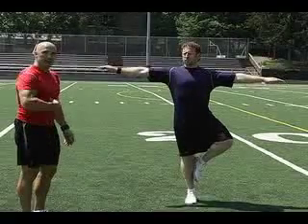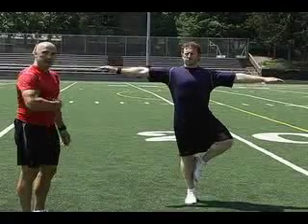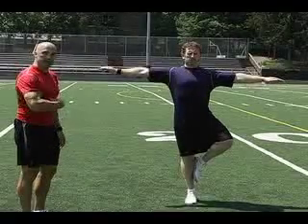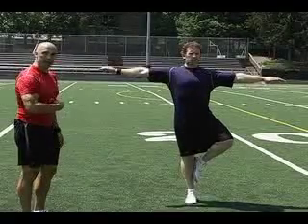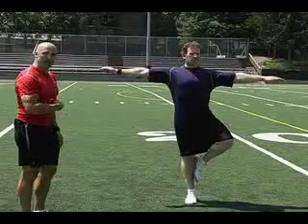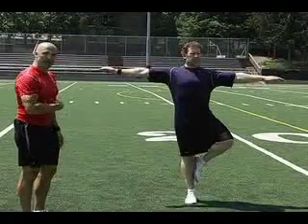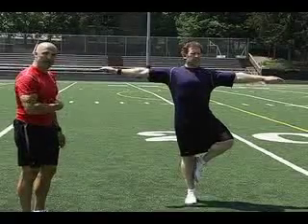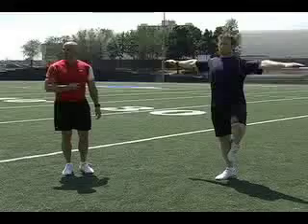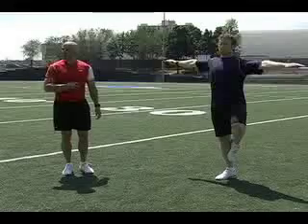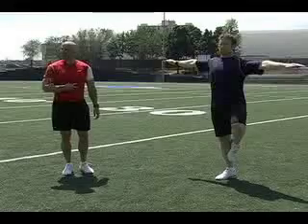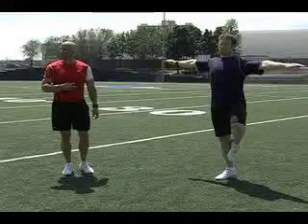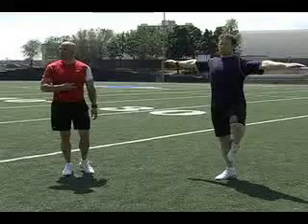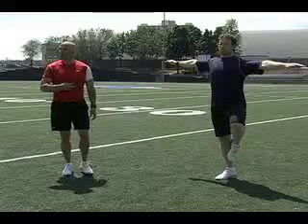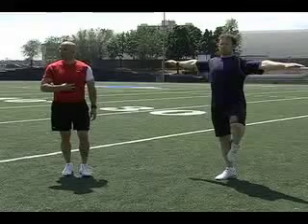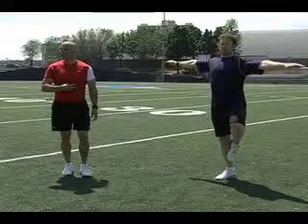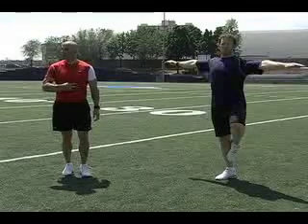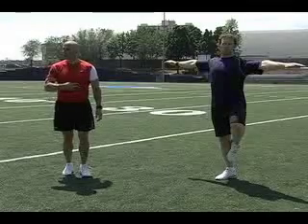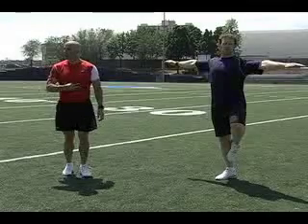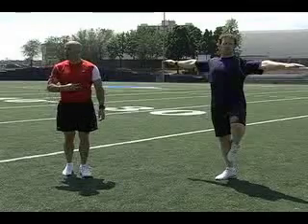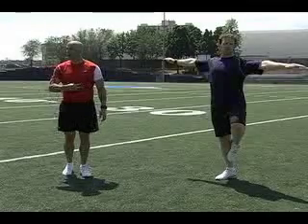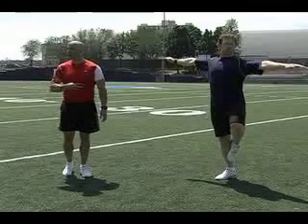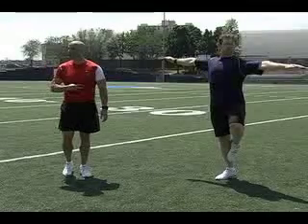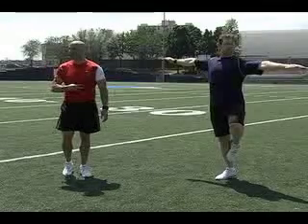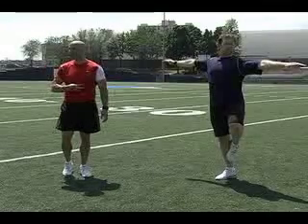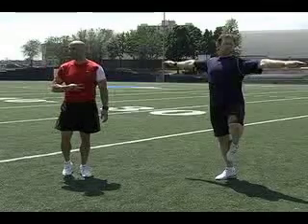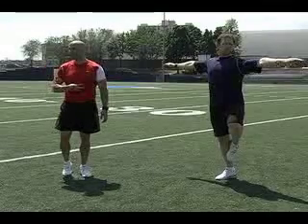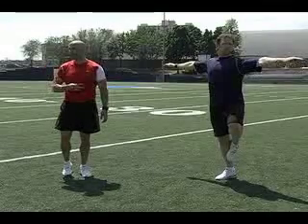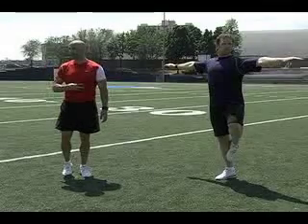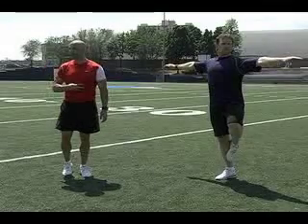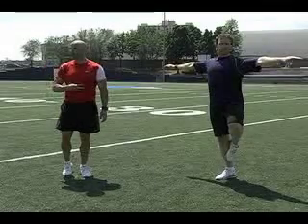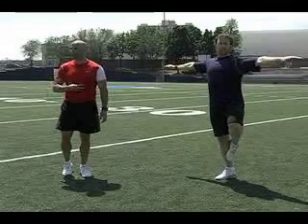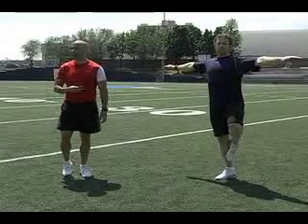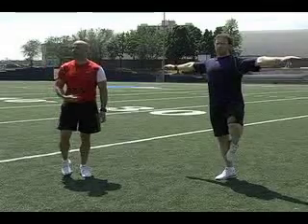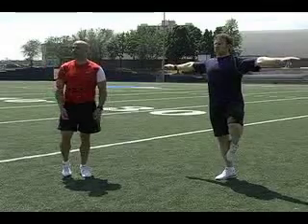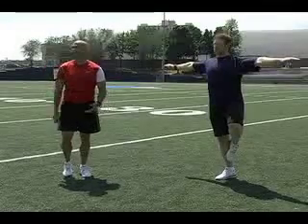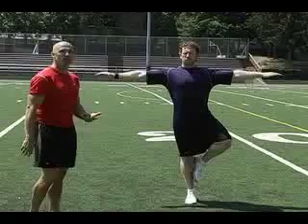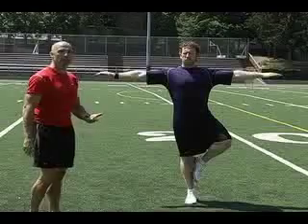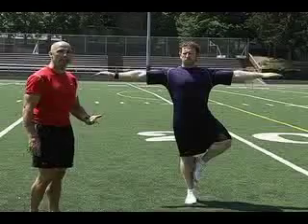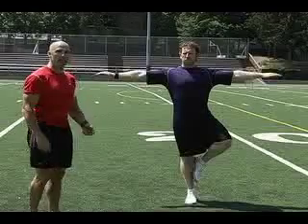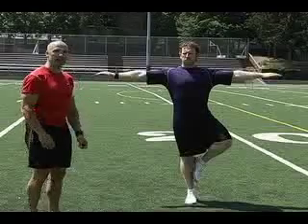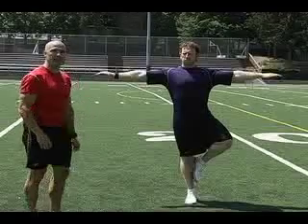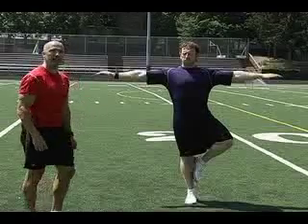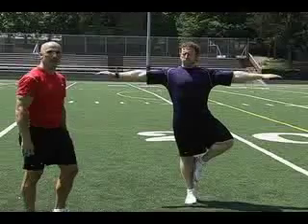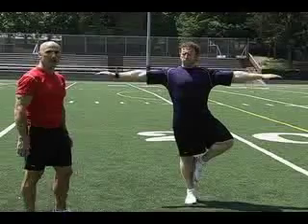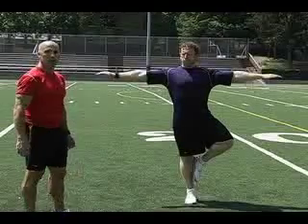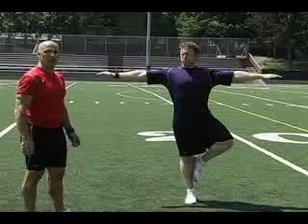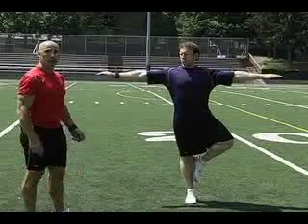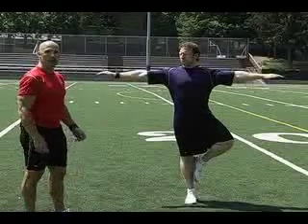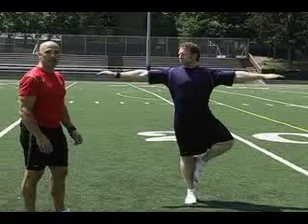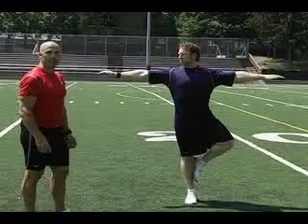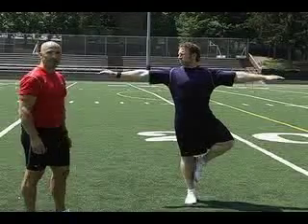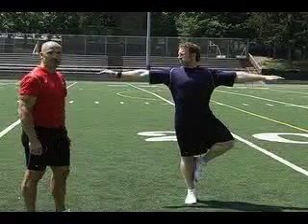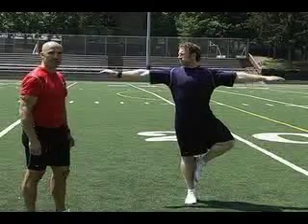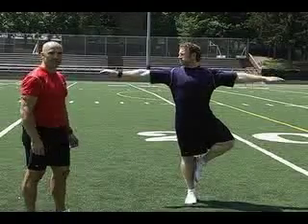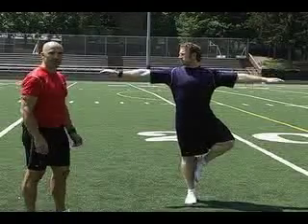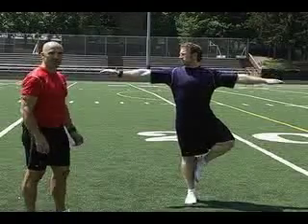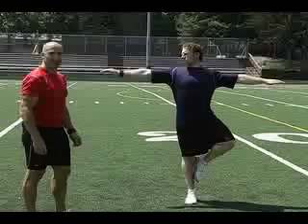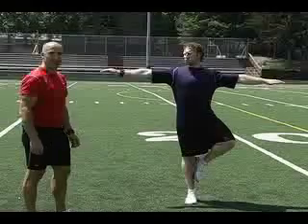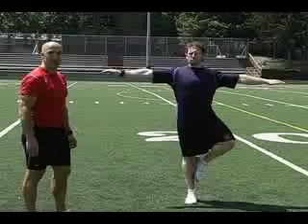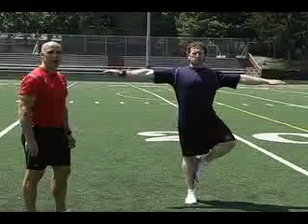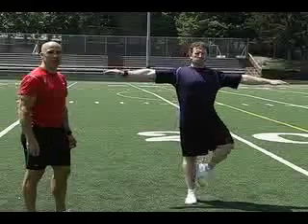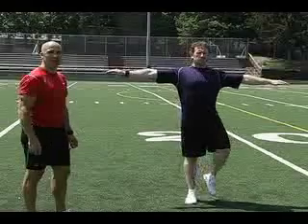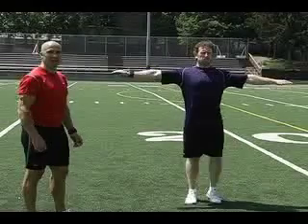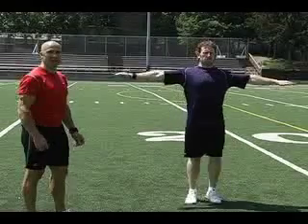Keep the abdominal muscles strong and engaged throughout this exercise and try breathing comfortably. The stork stand.